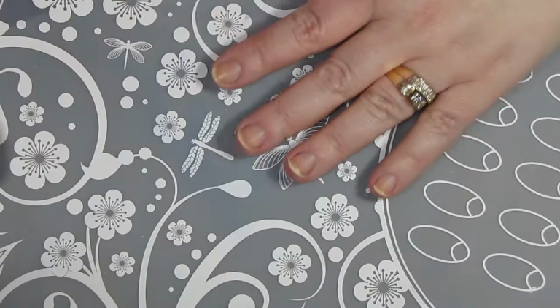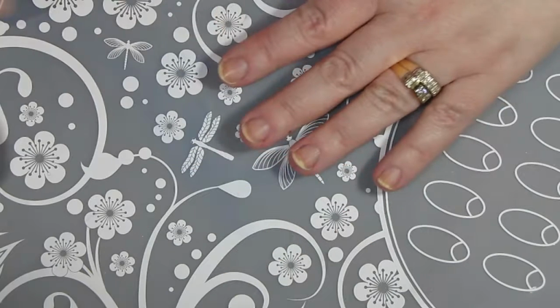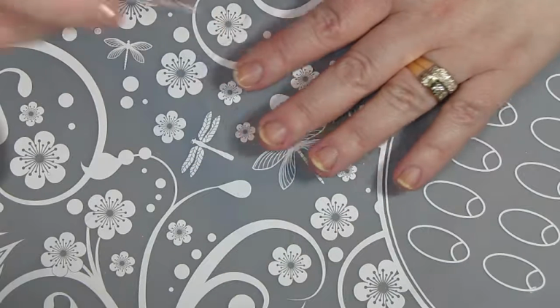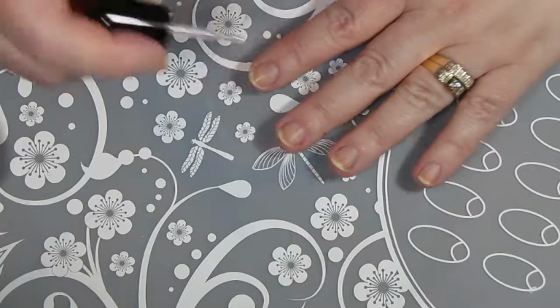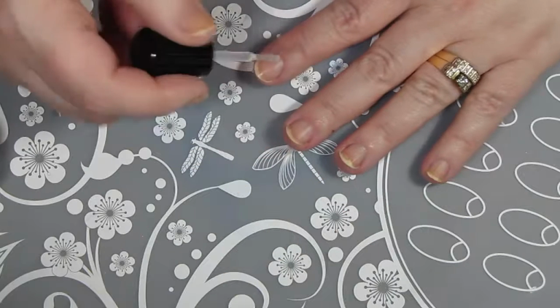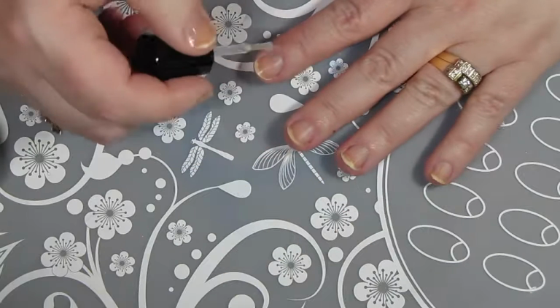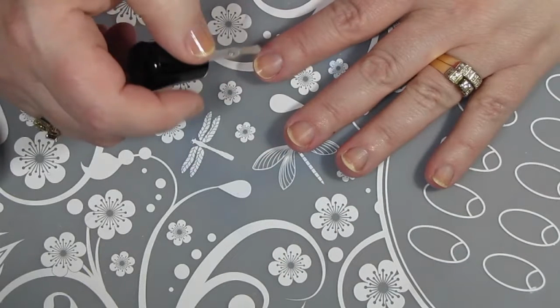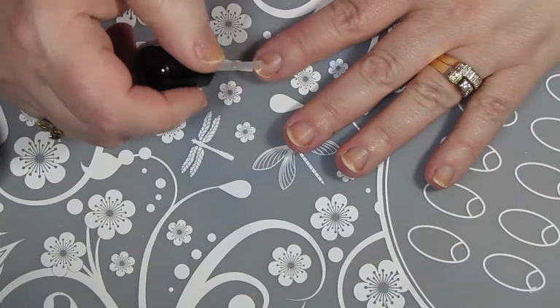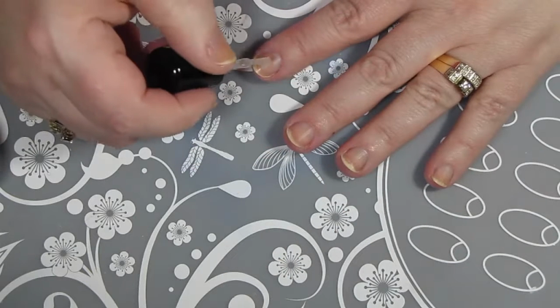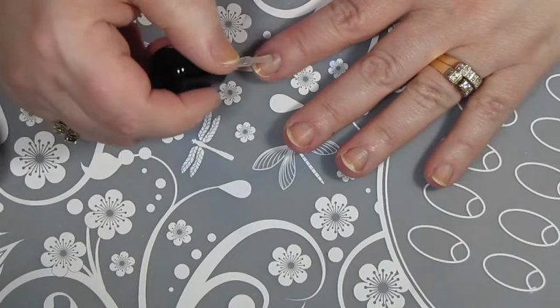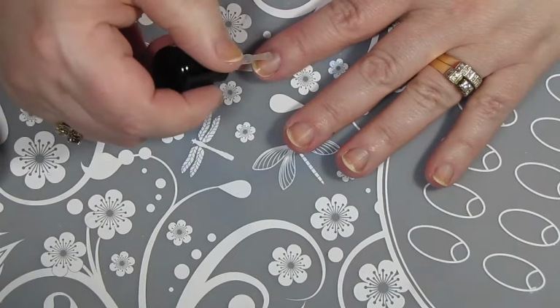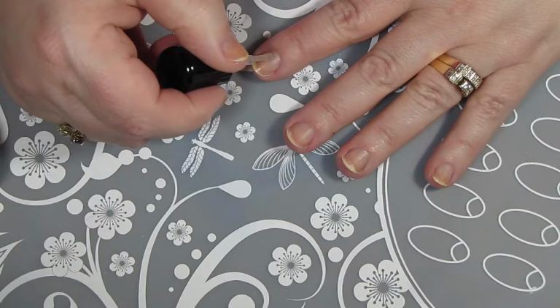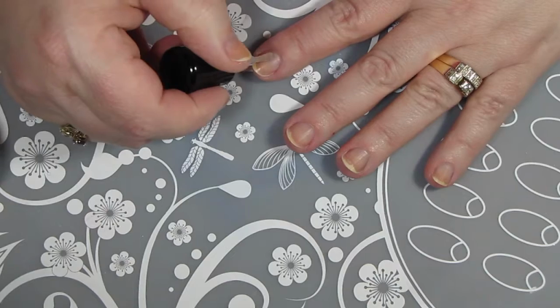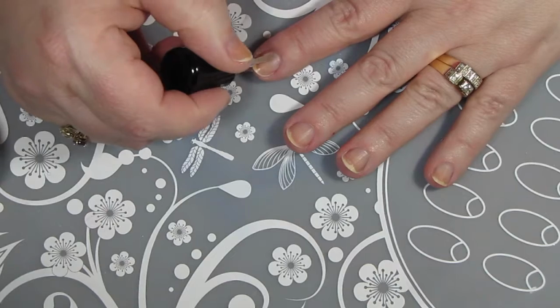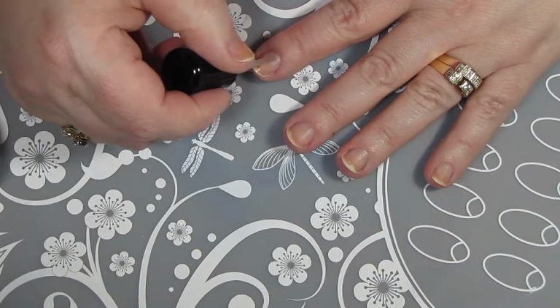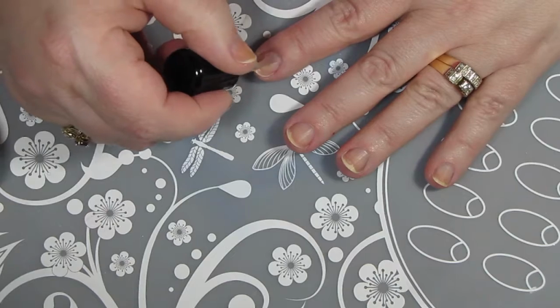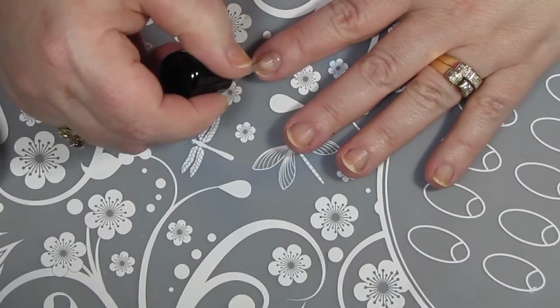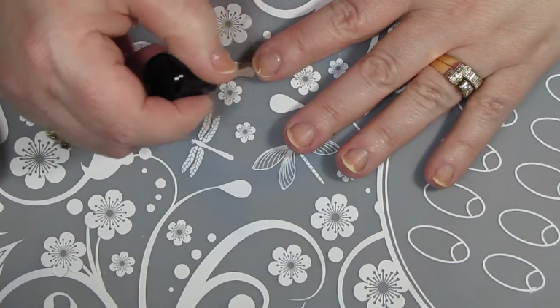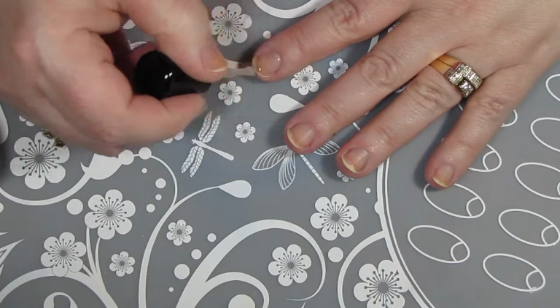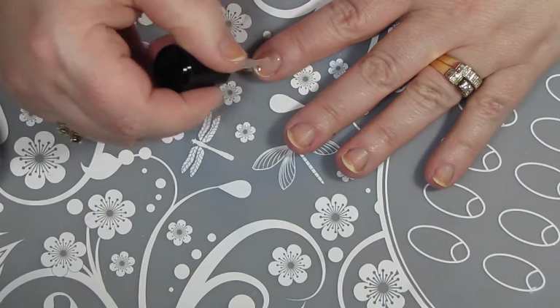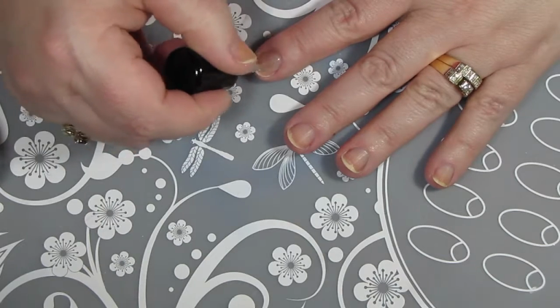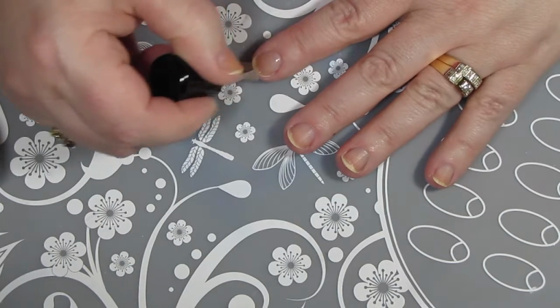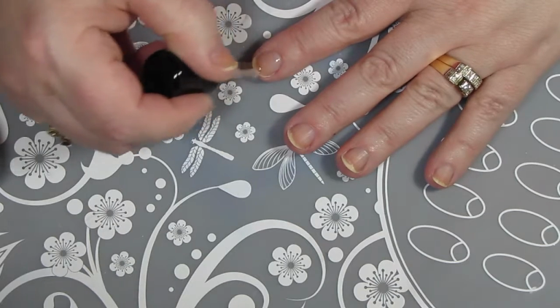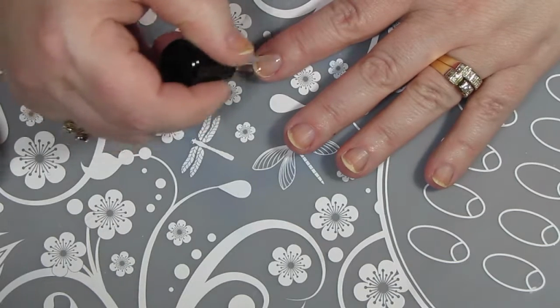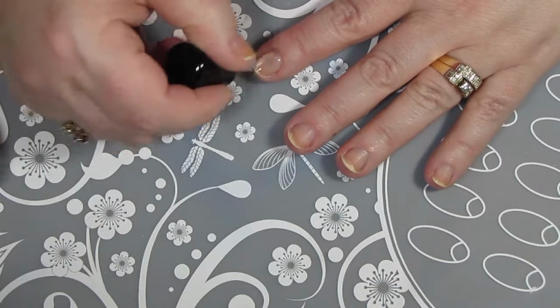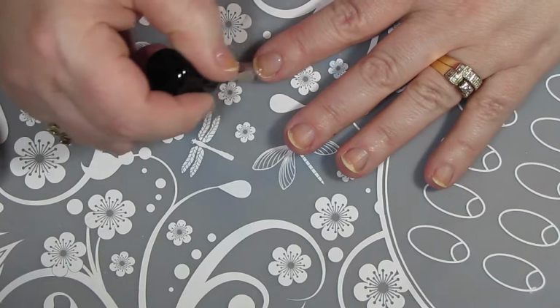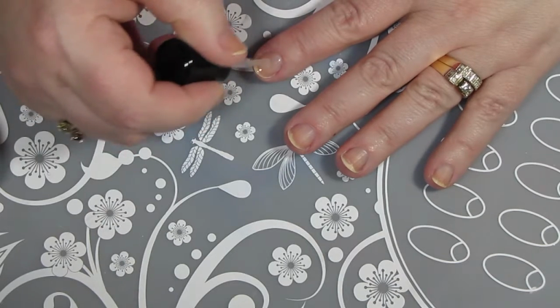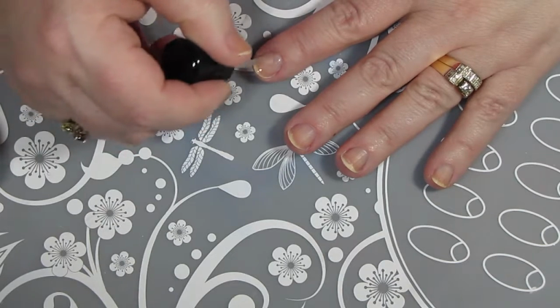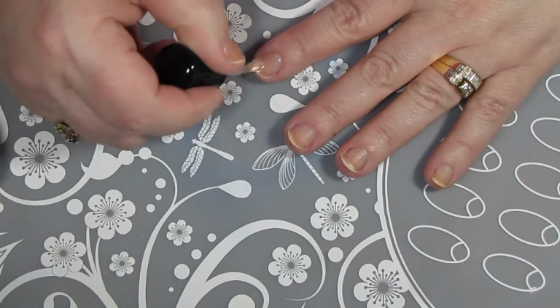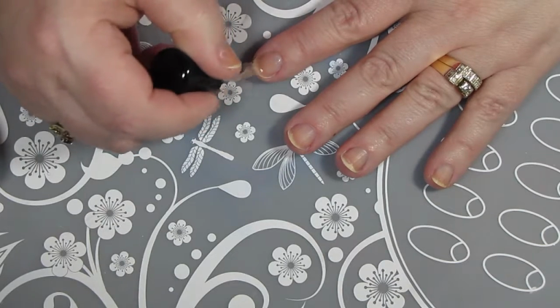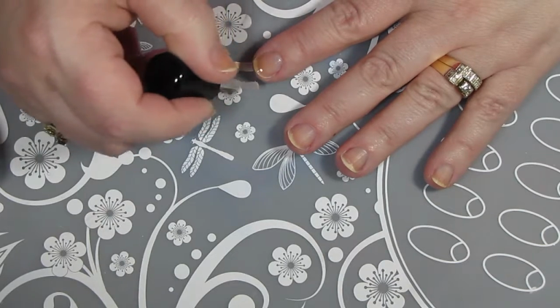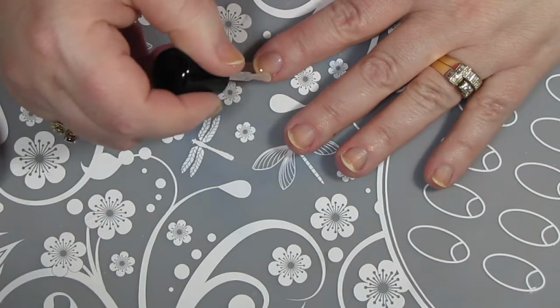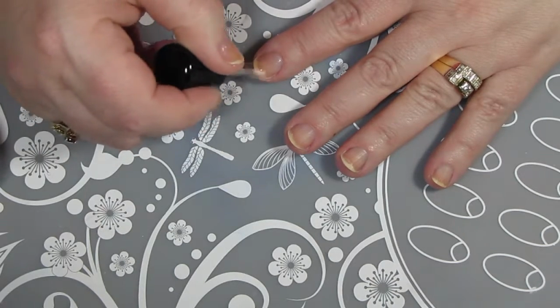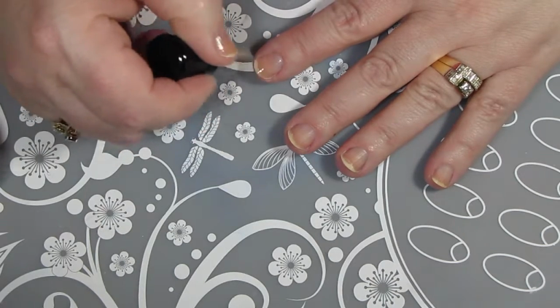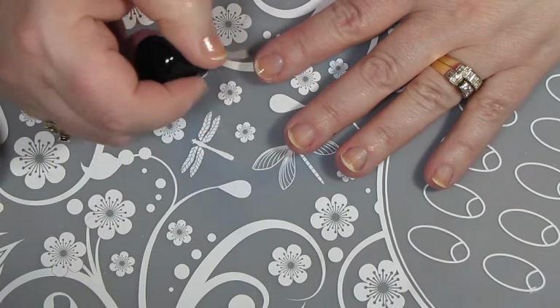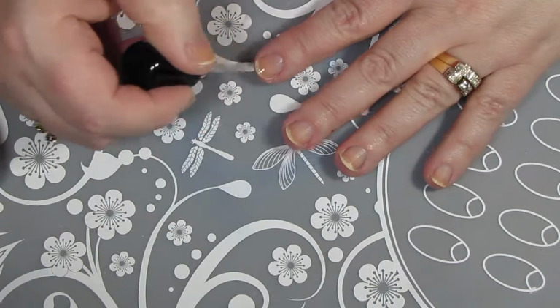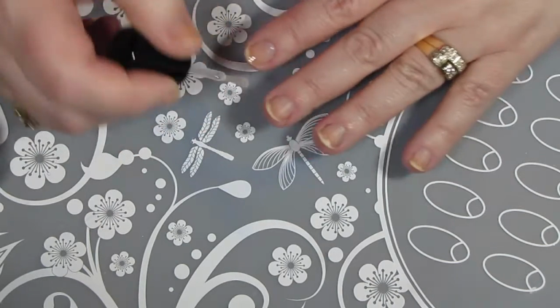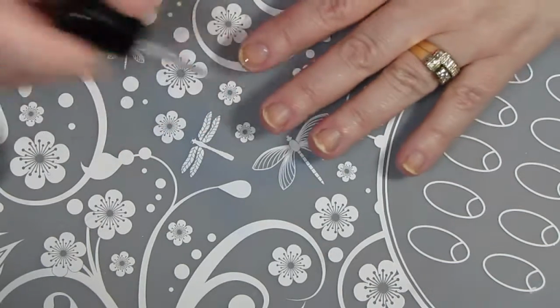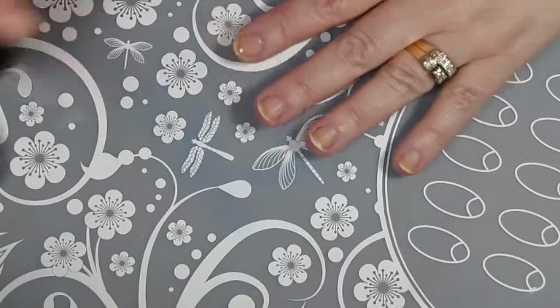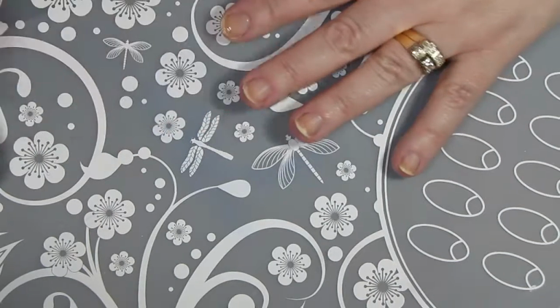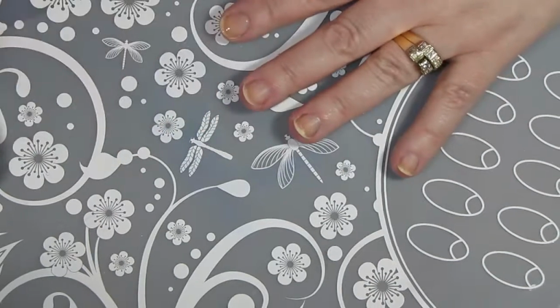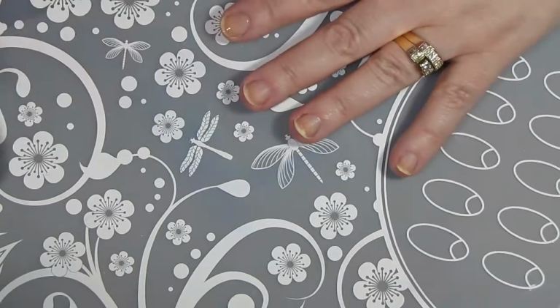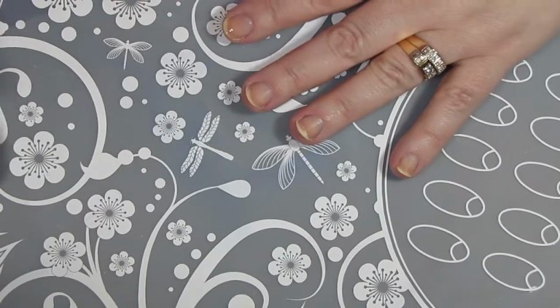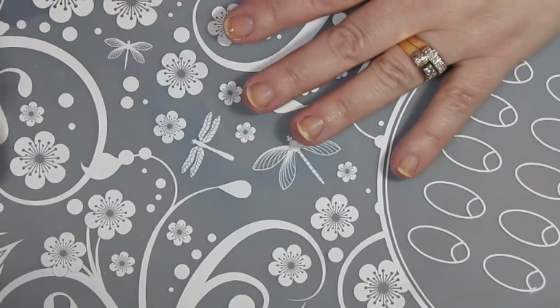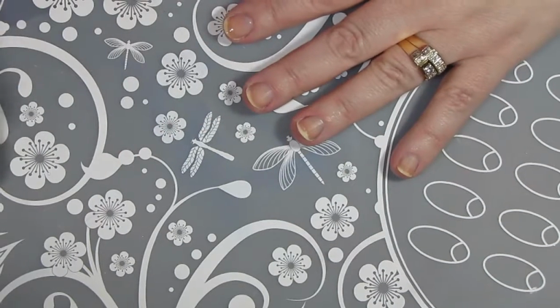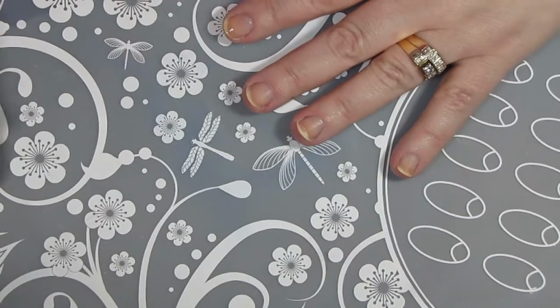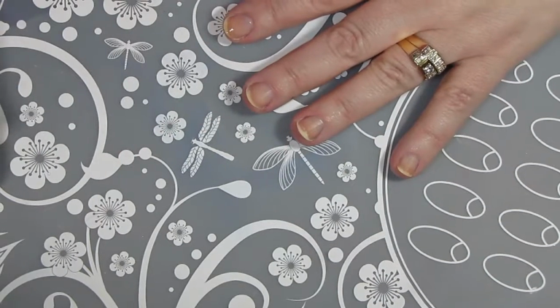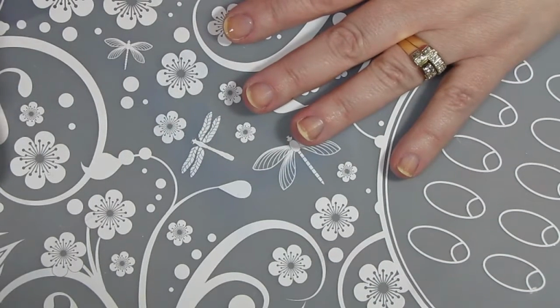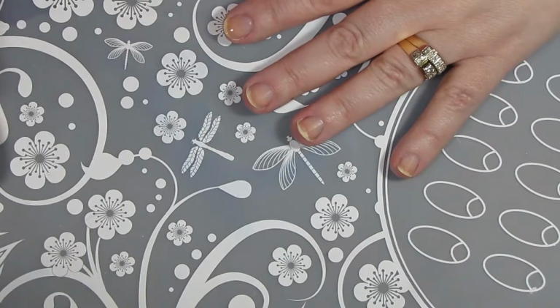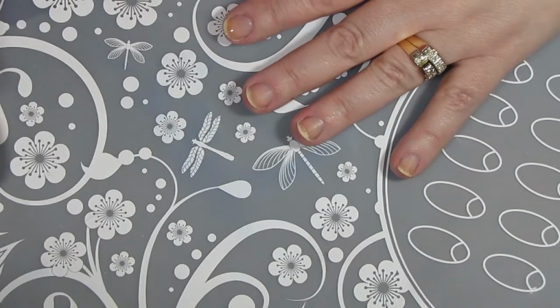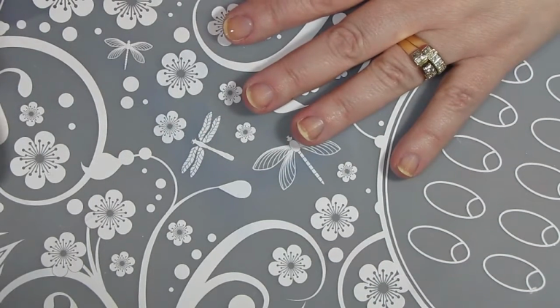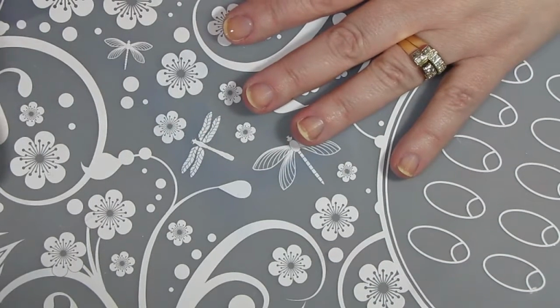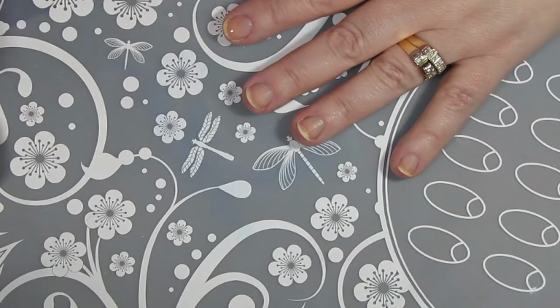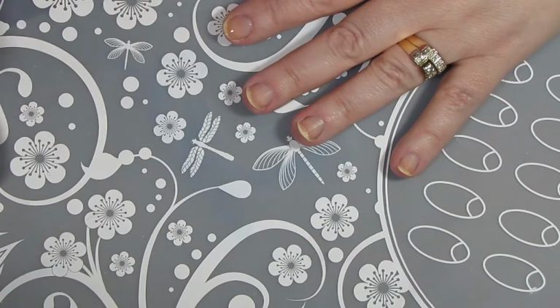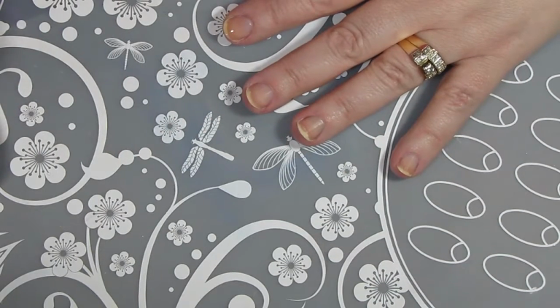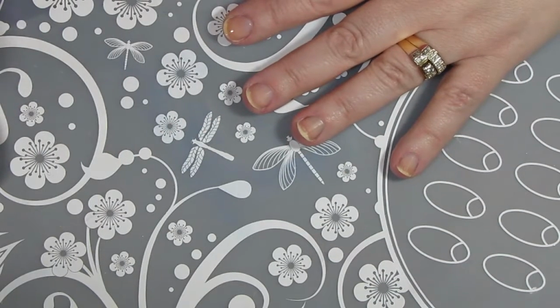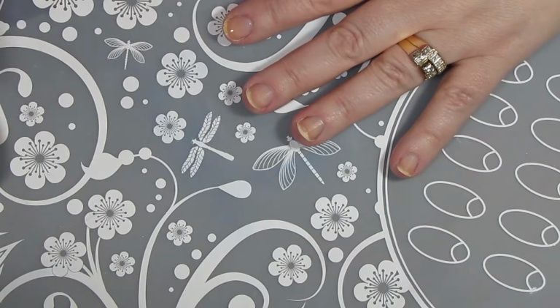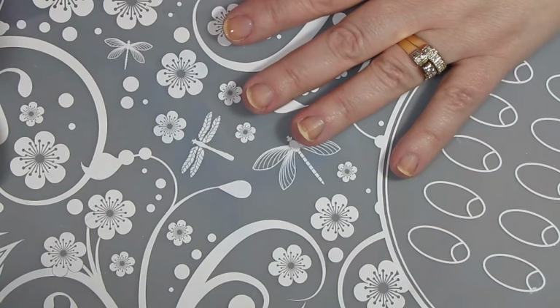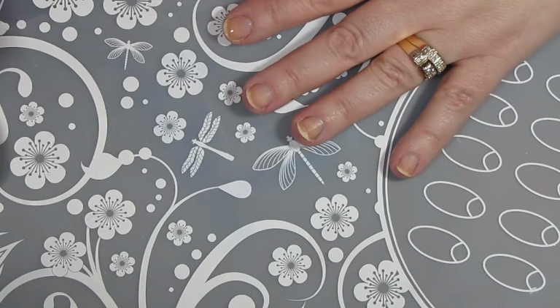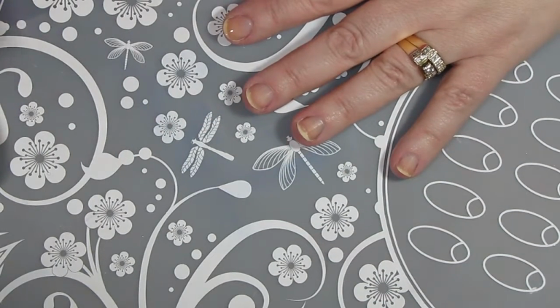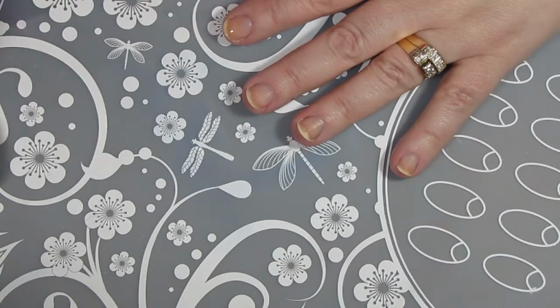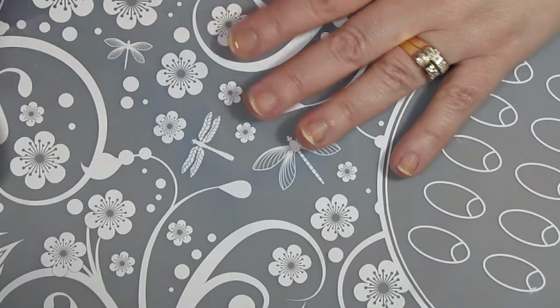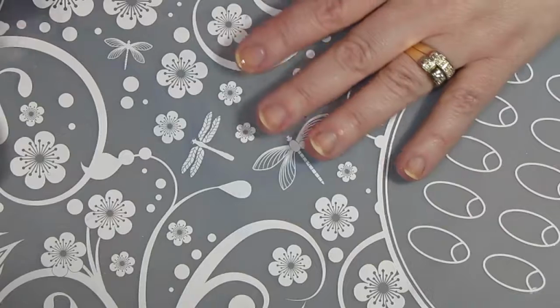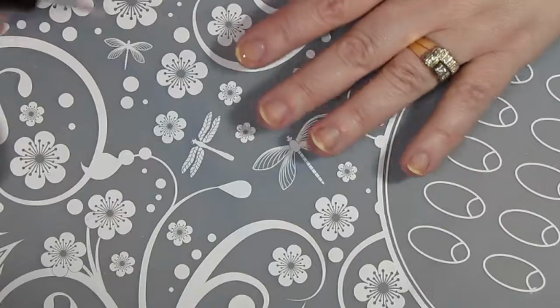Starting off with my favorite base coat, Anchor by Zoya. I love this one because it really does make my manicures last.